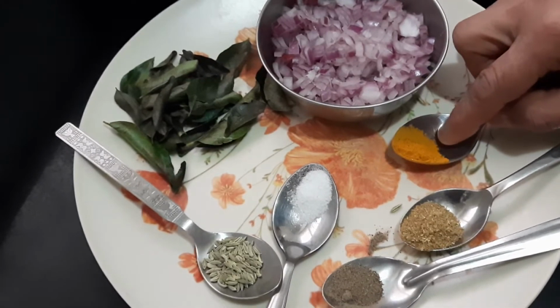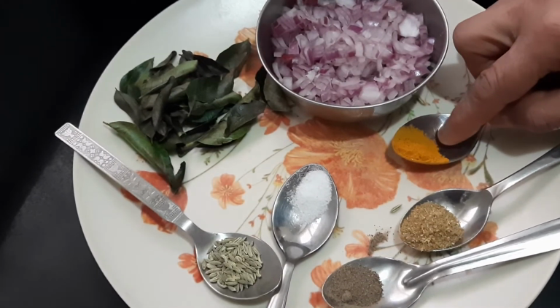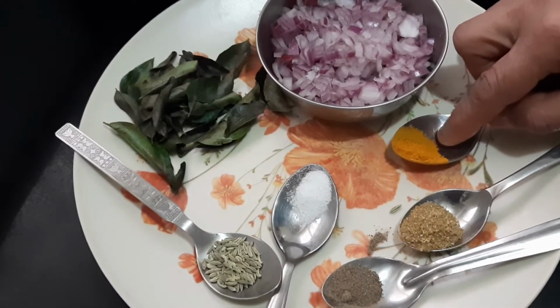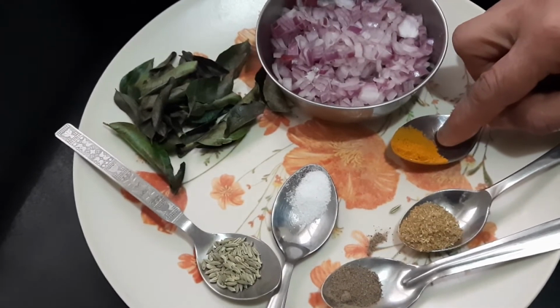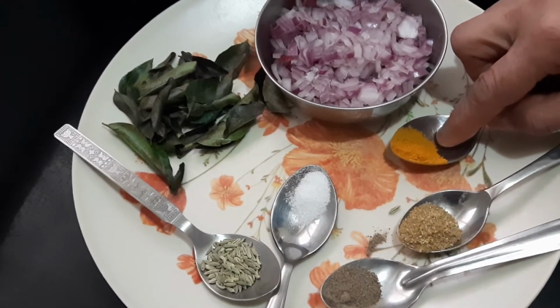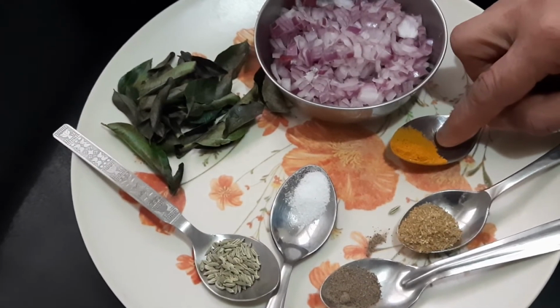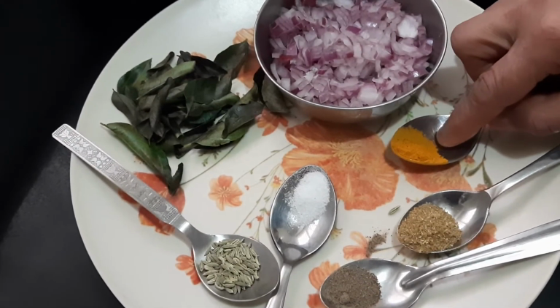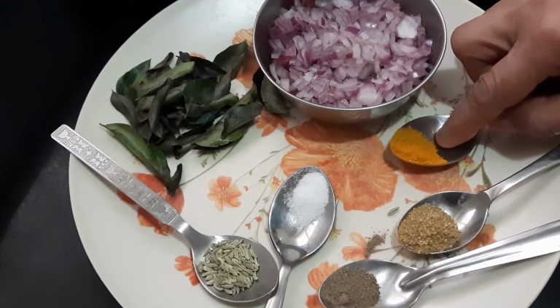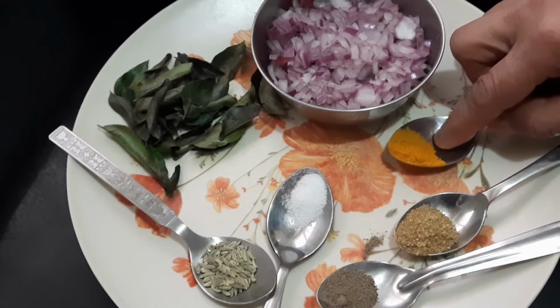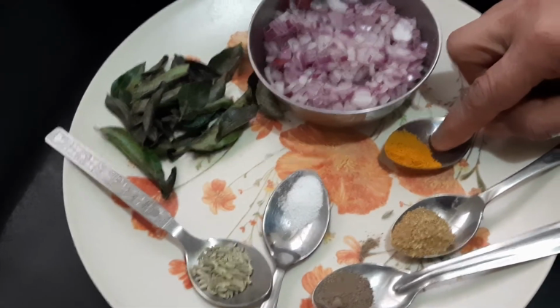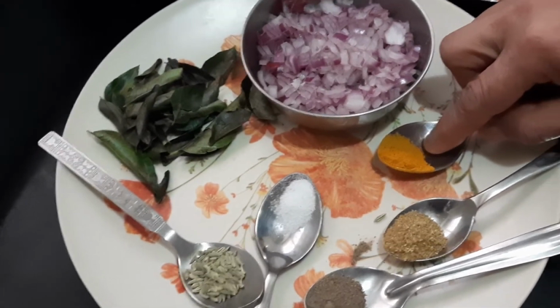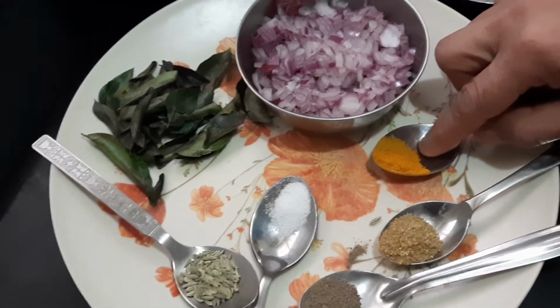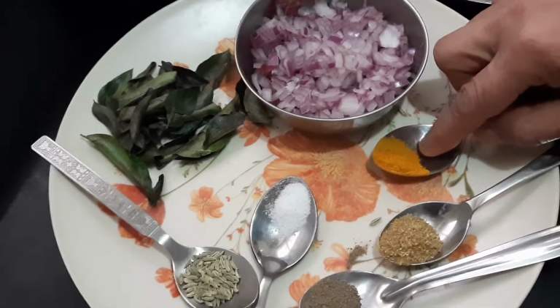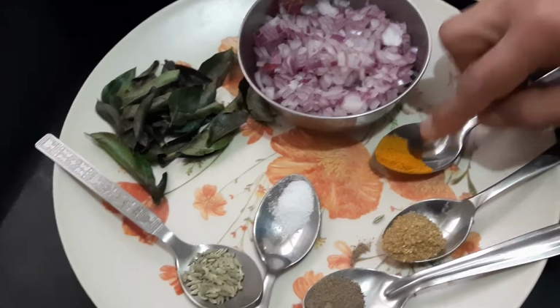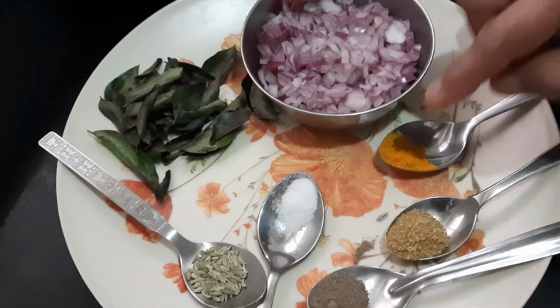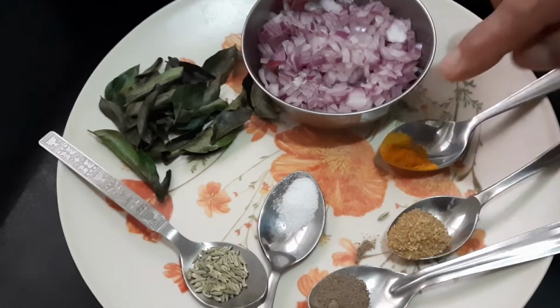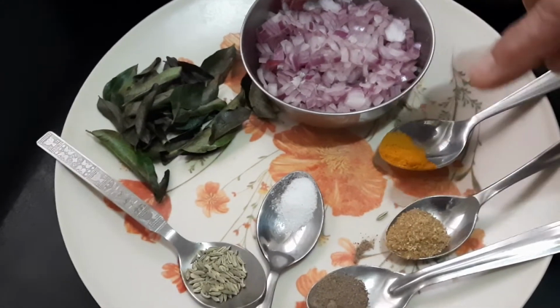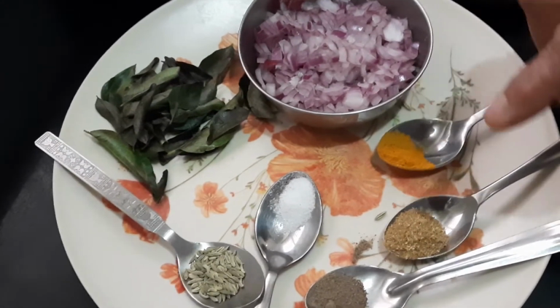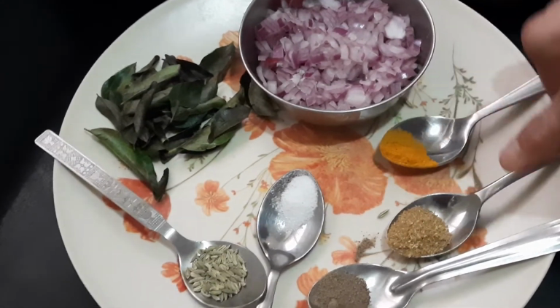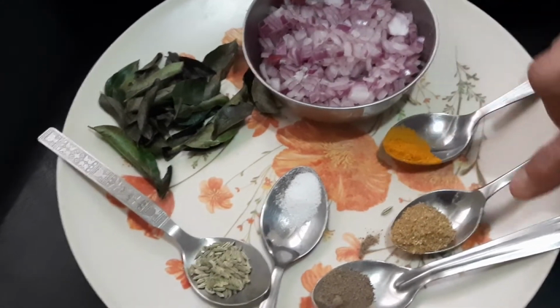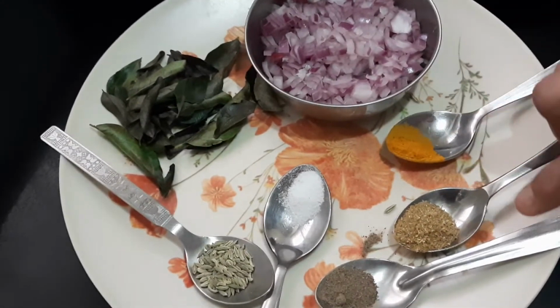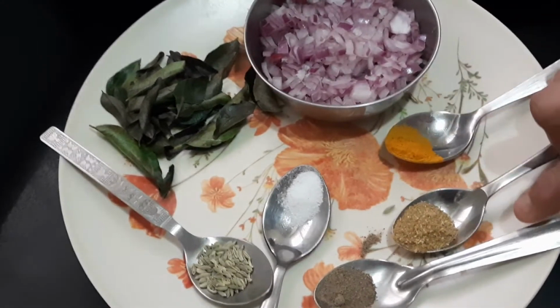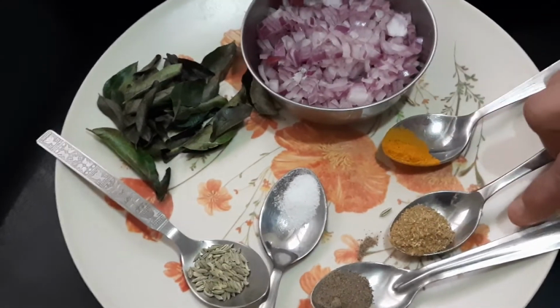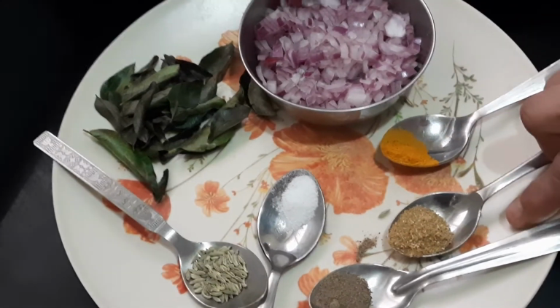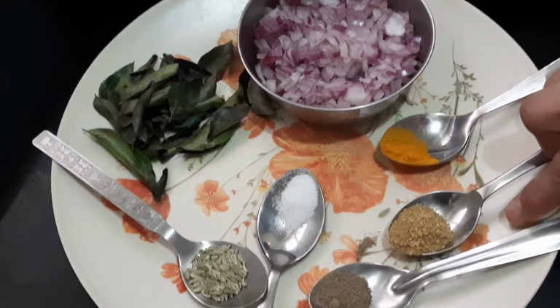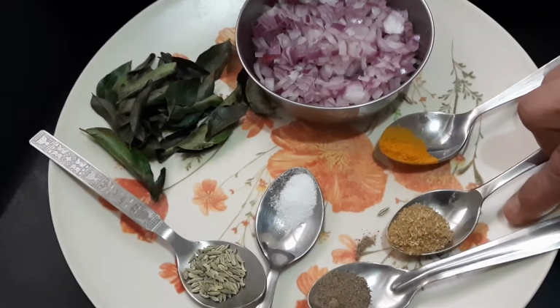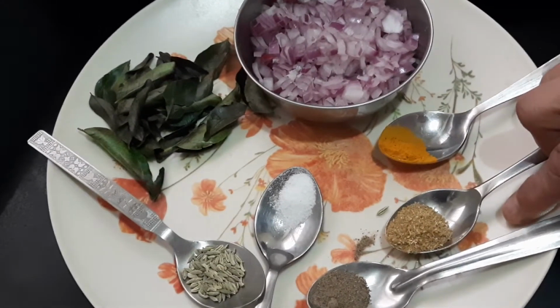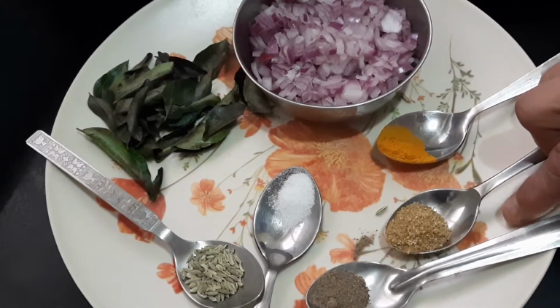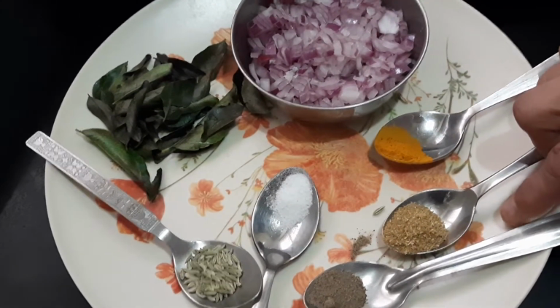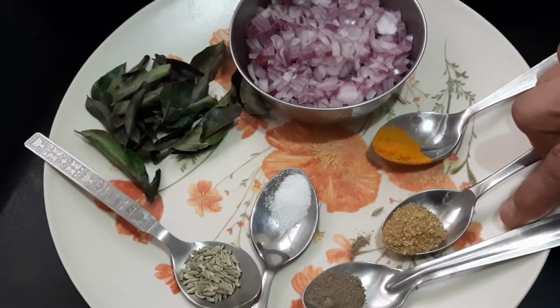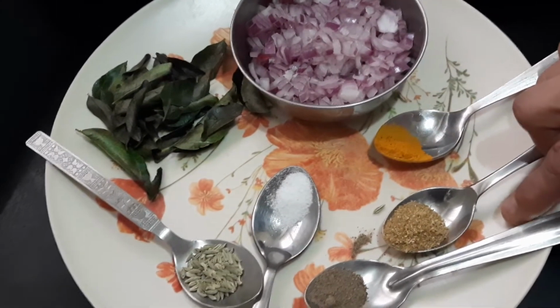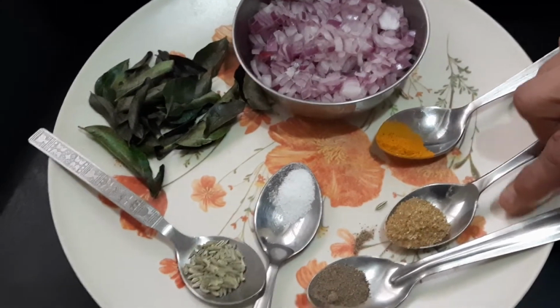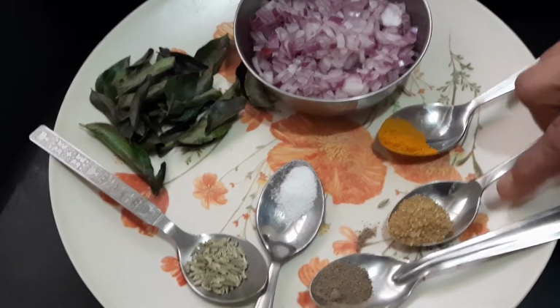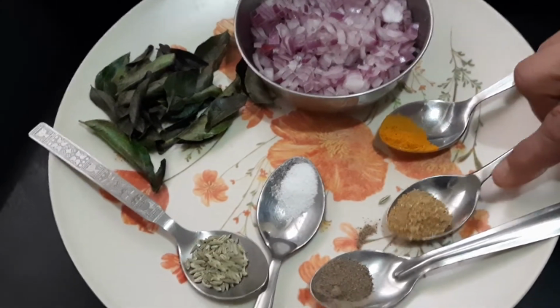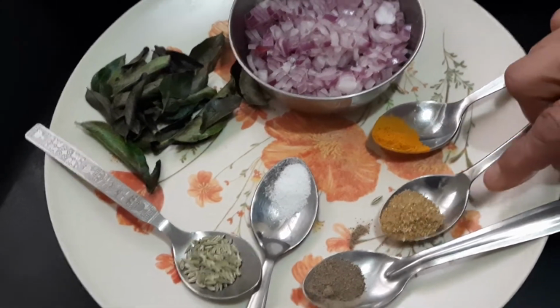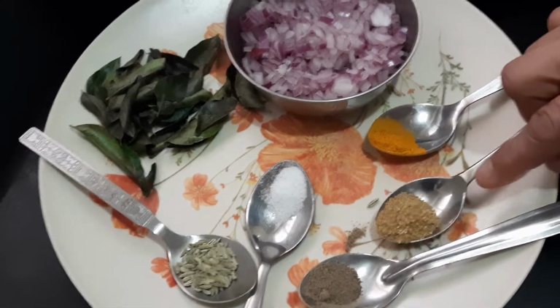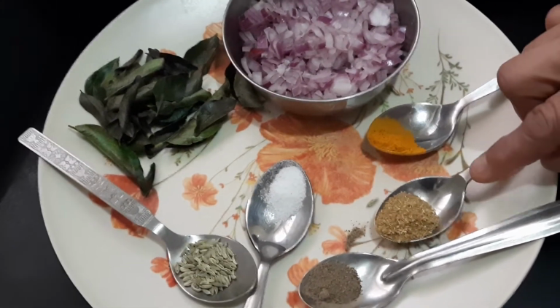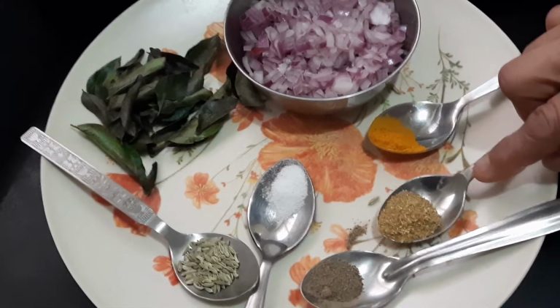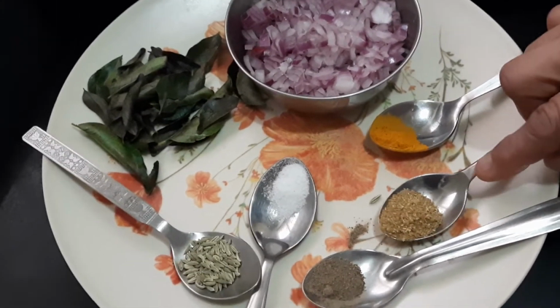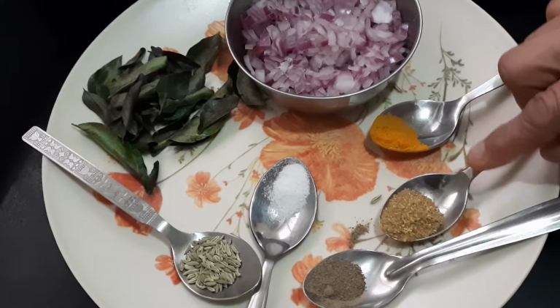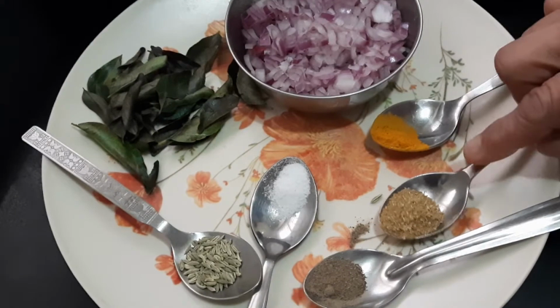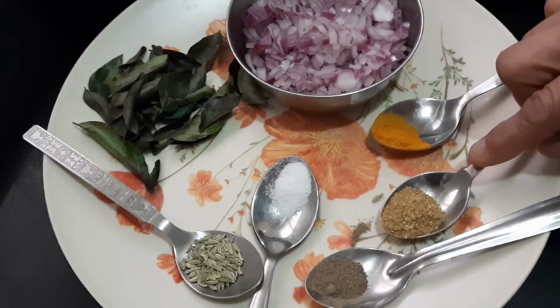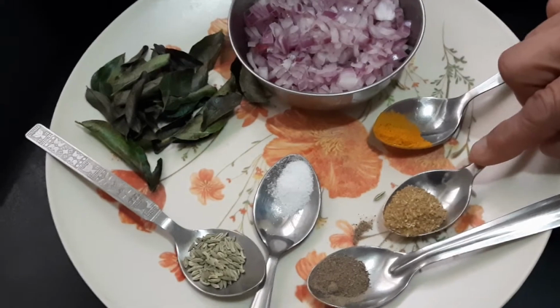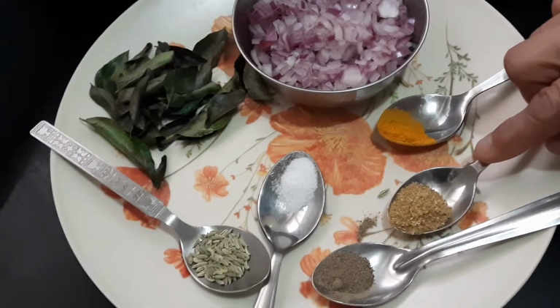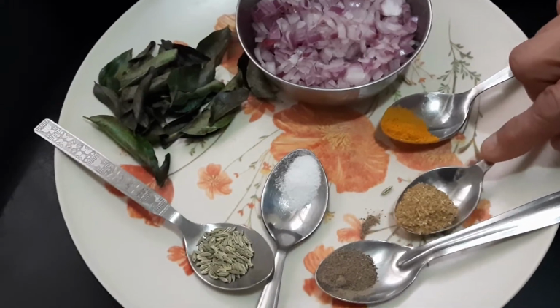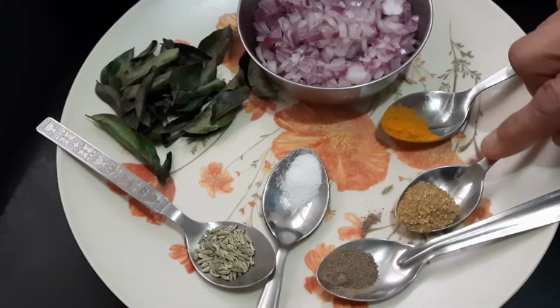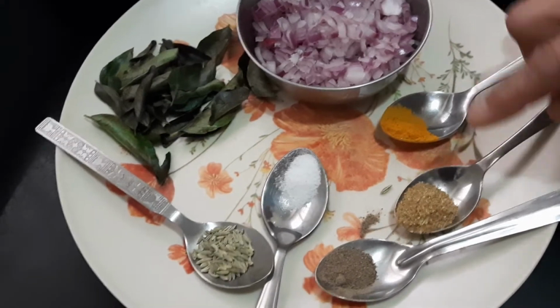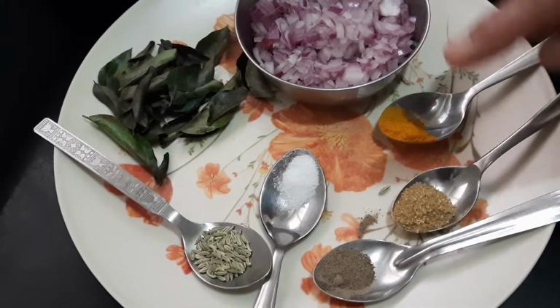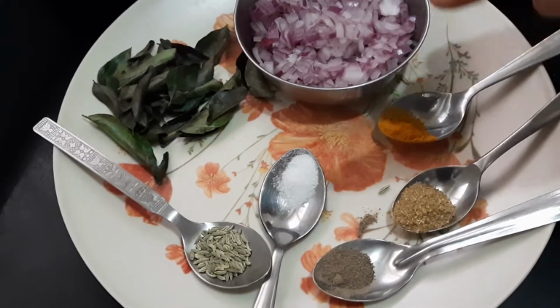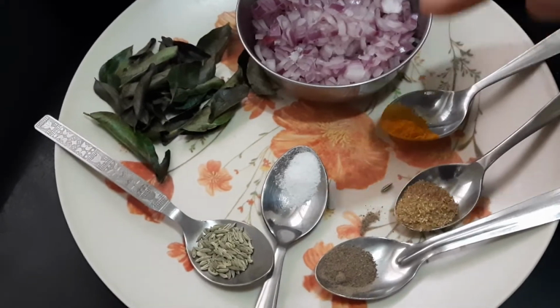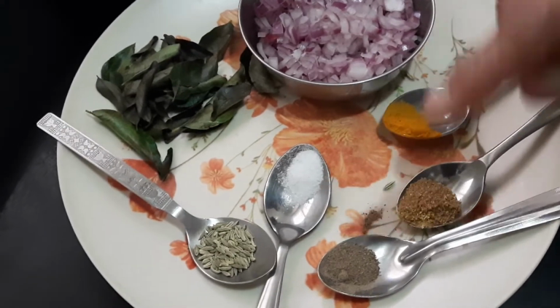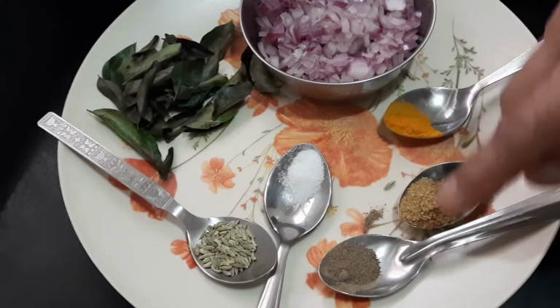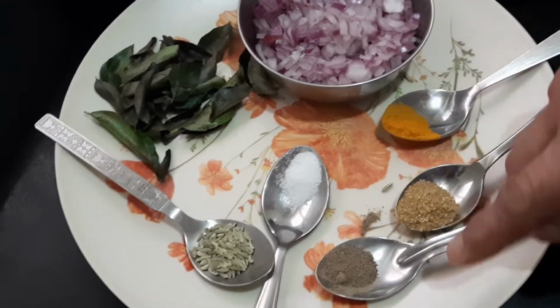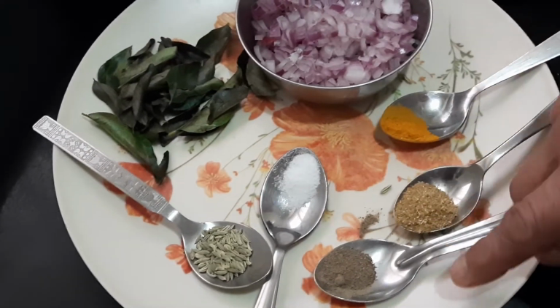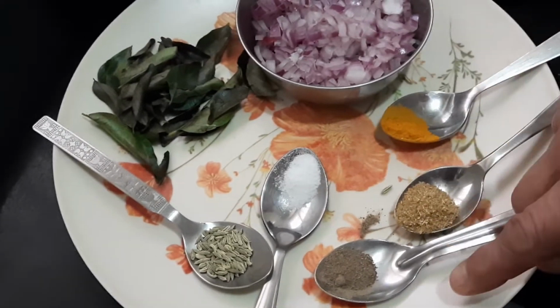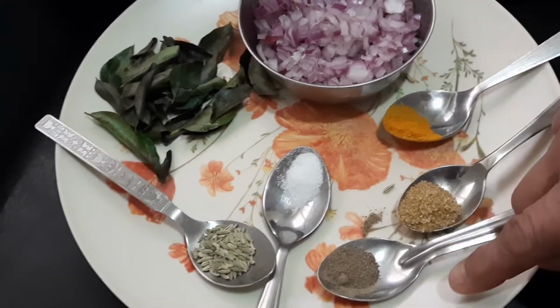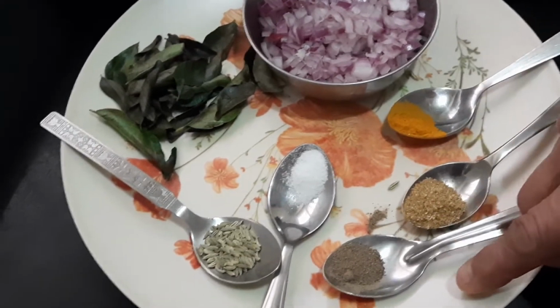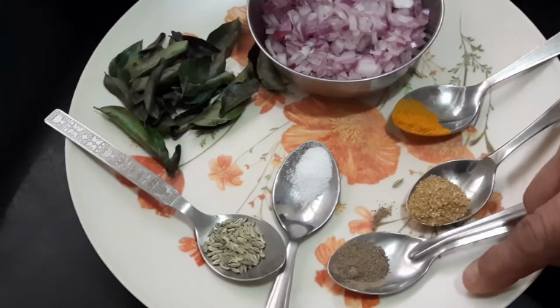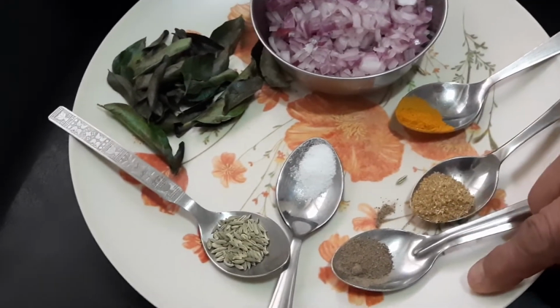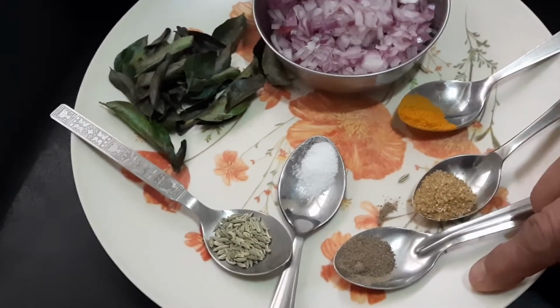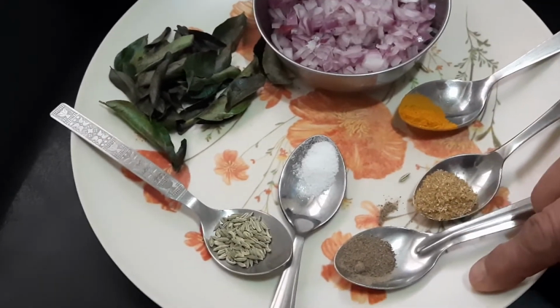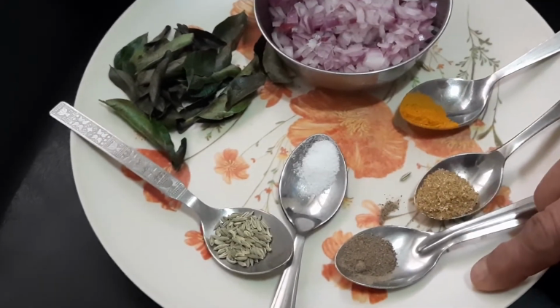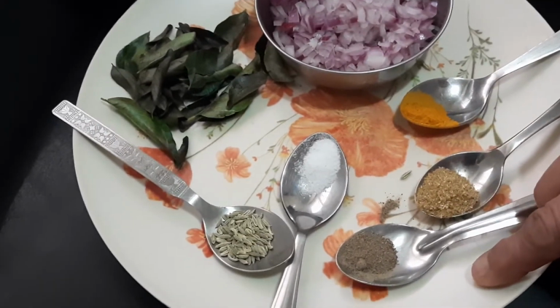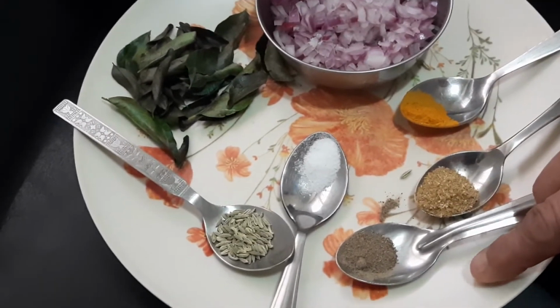Also onion — two medium size, finely chopped — and half a teaspoon of chilli, half a teaspoon of tomato powder, and salt.